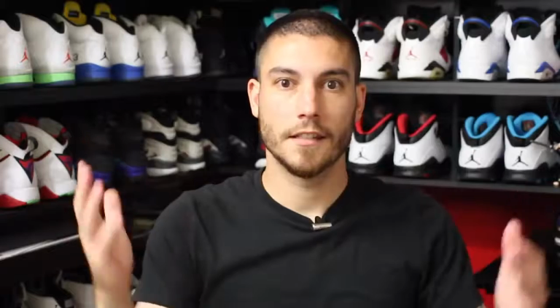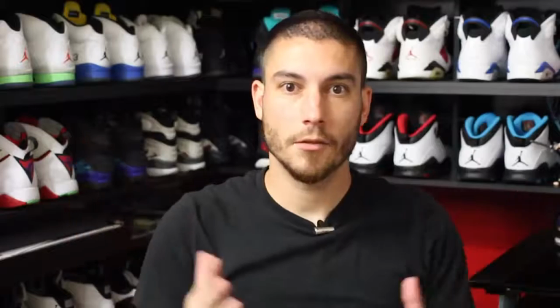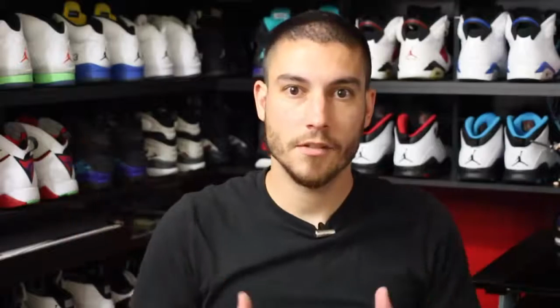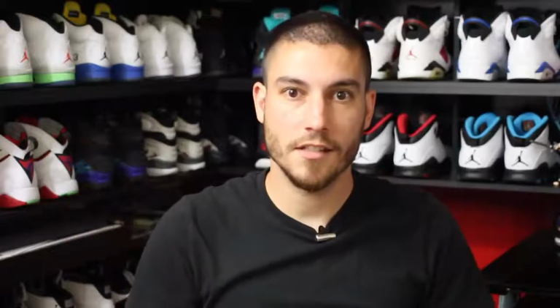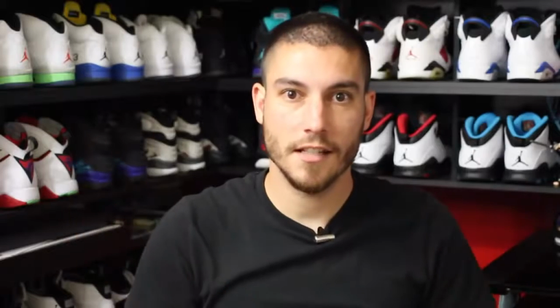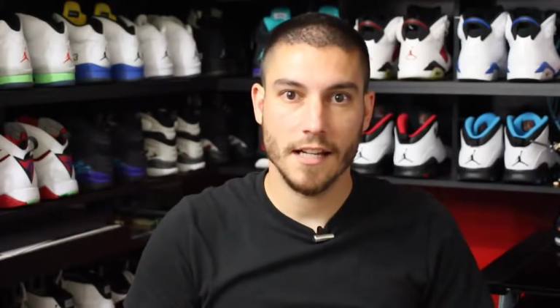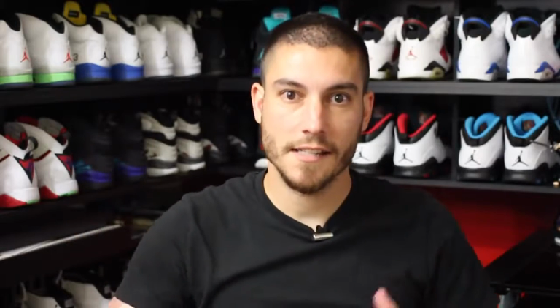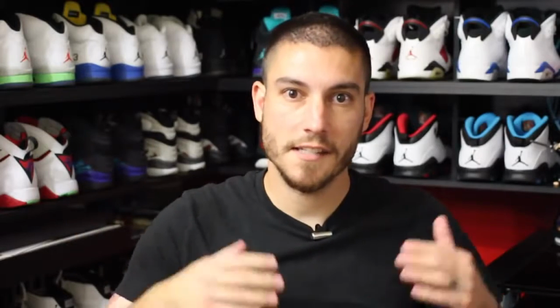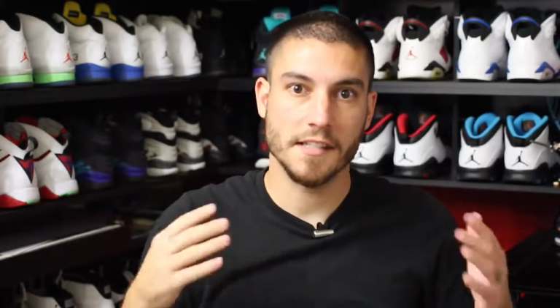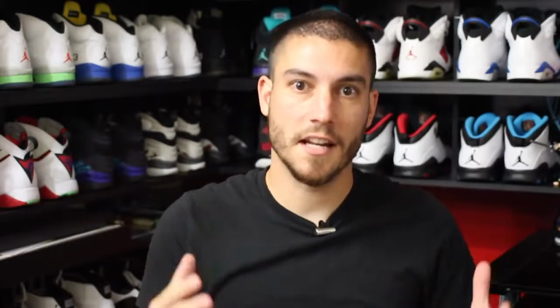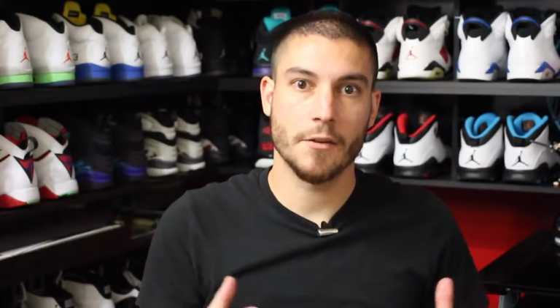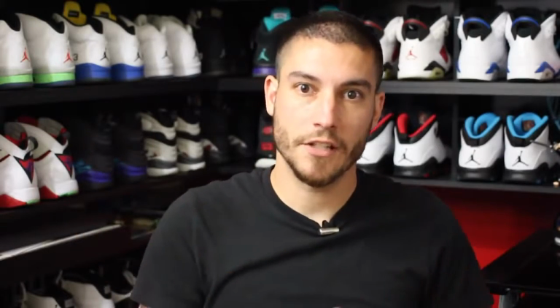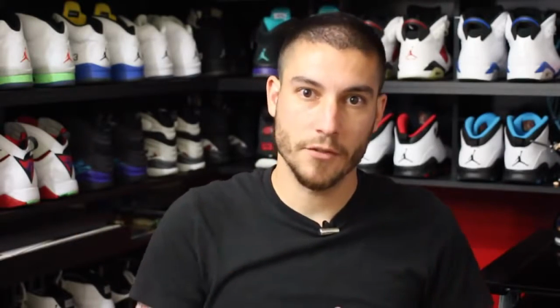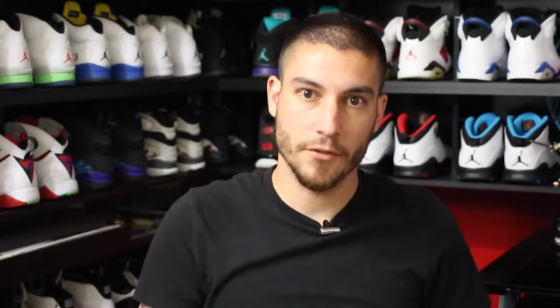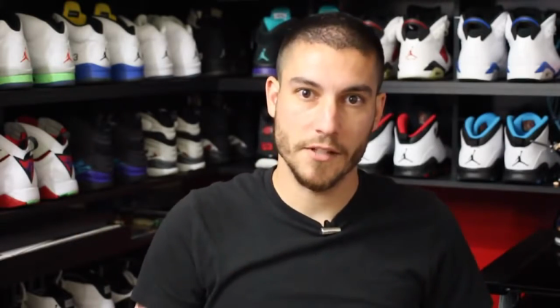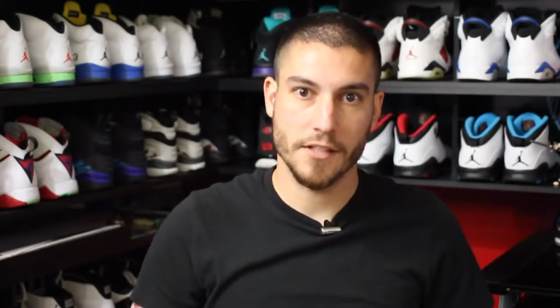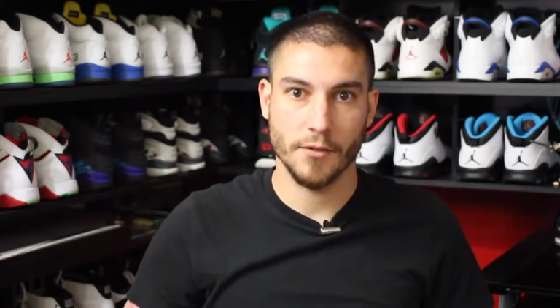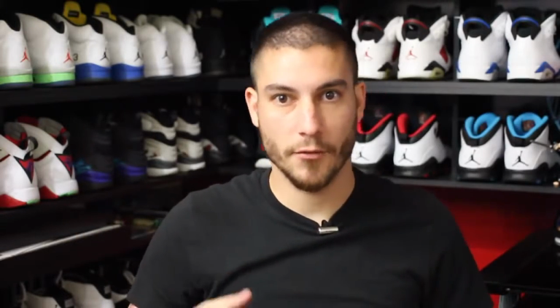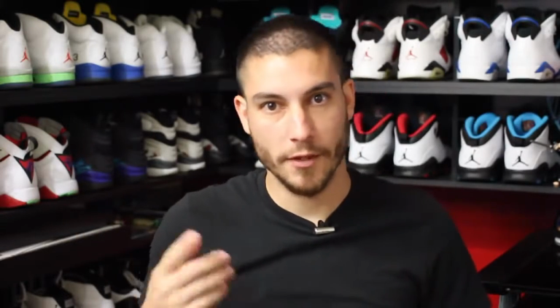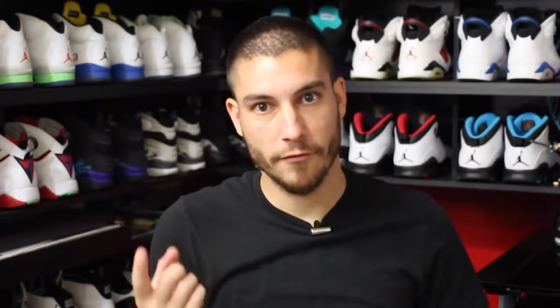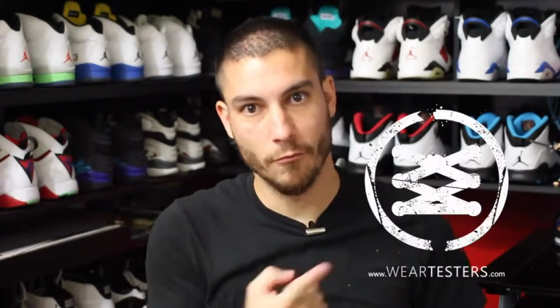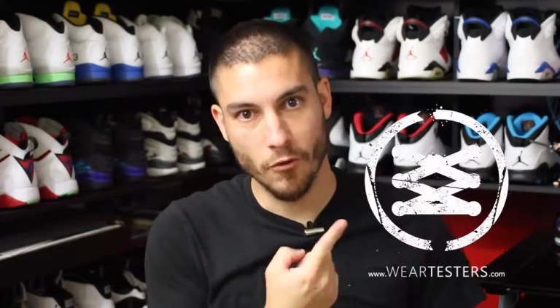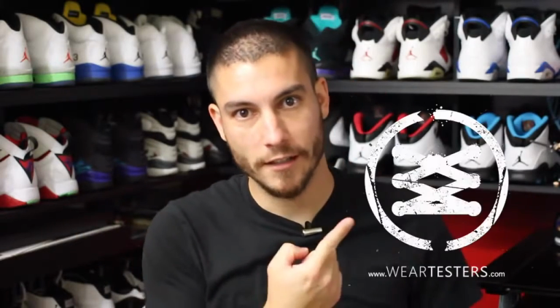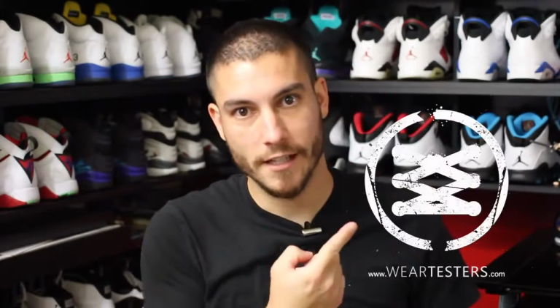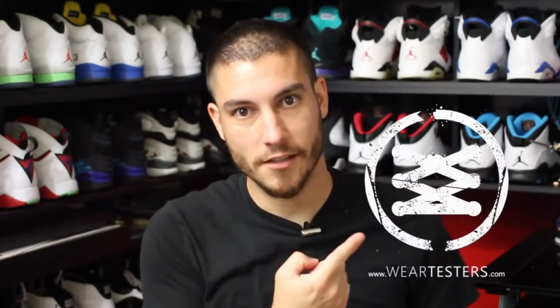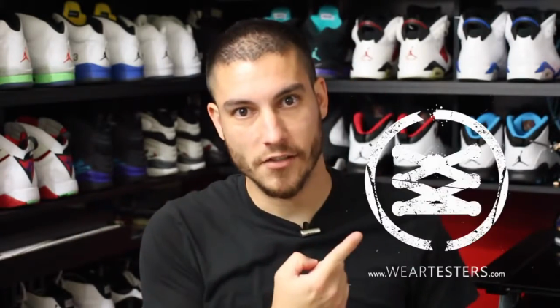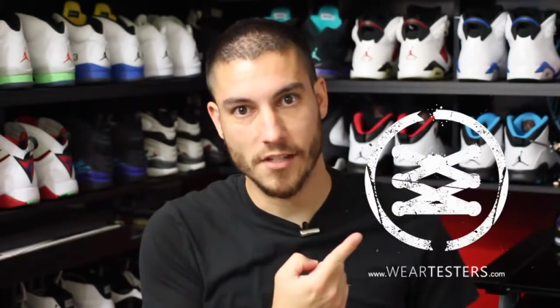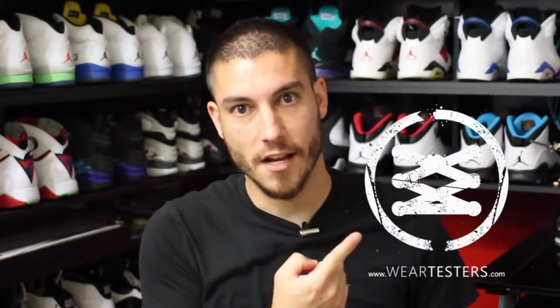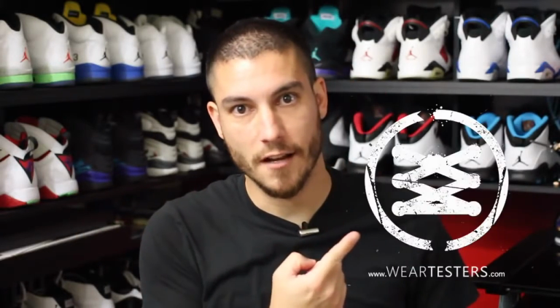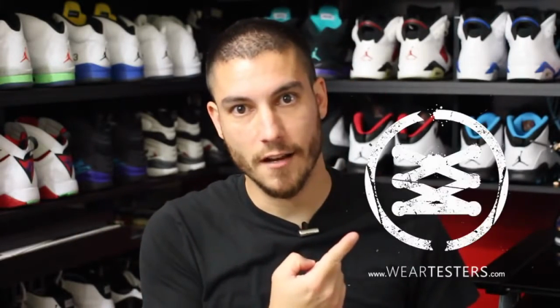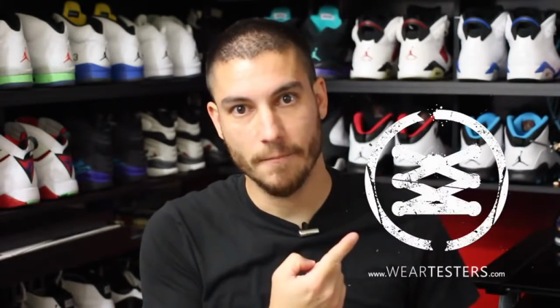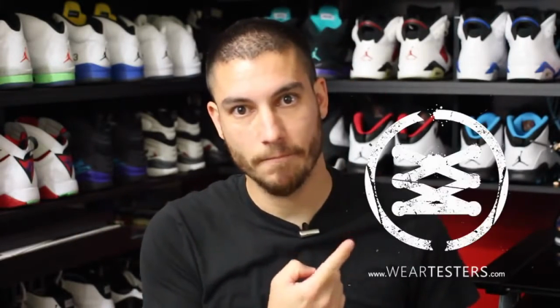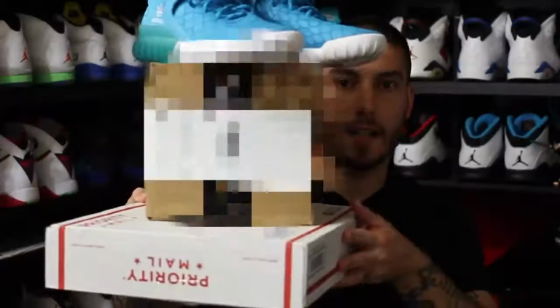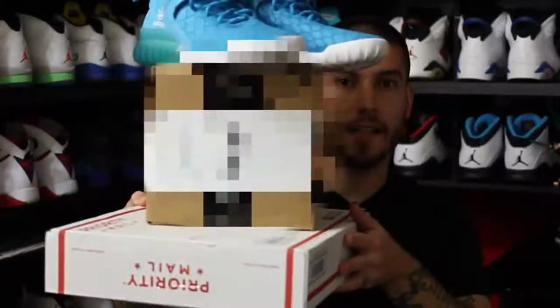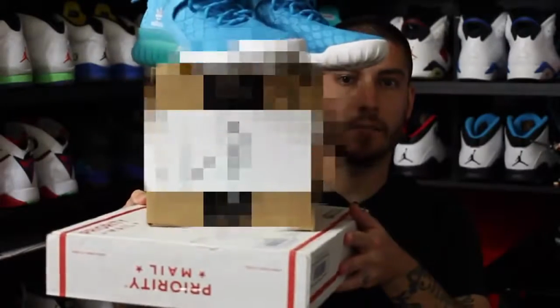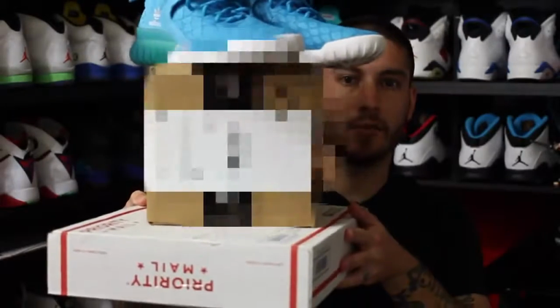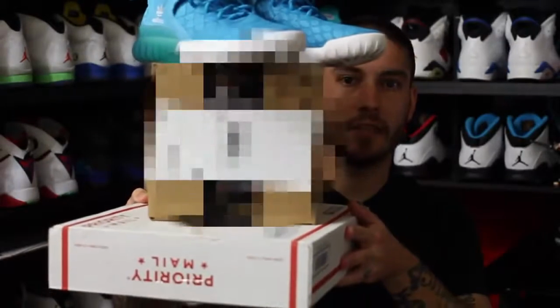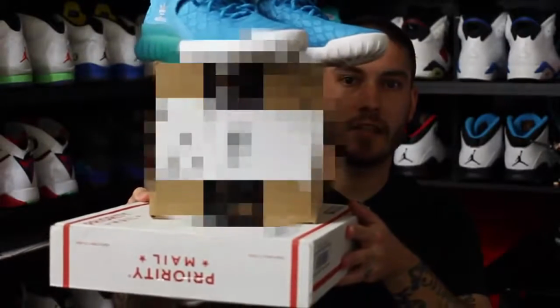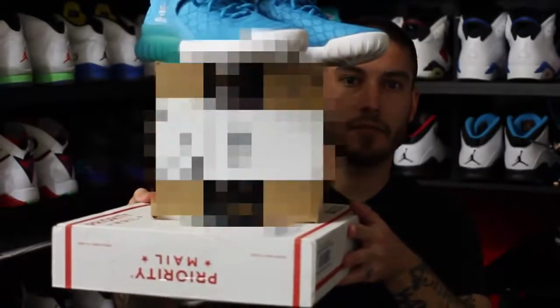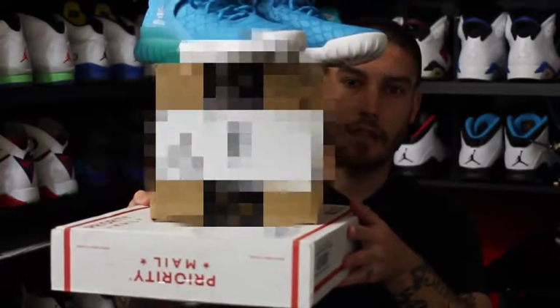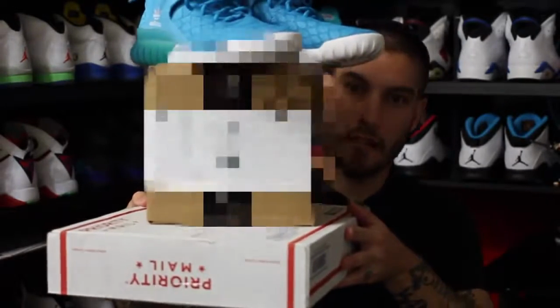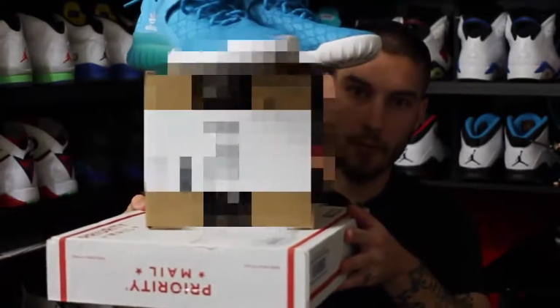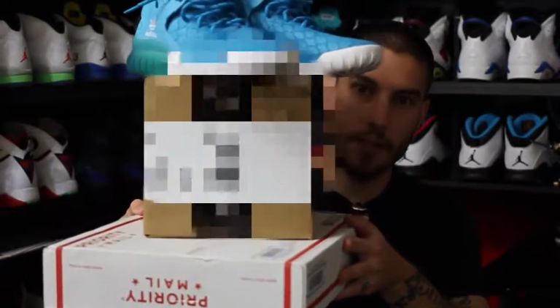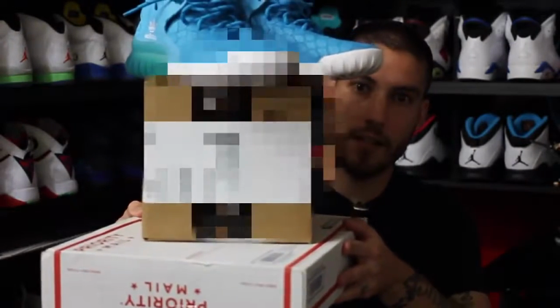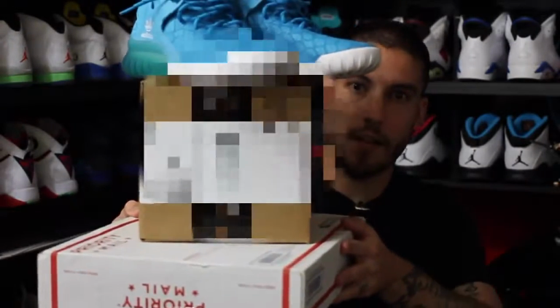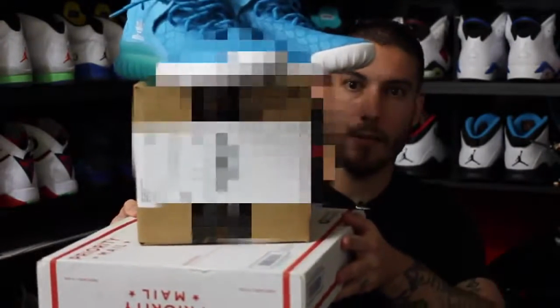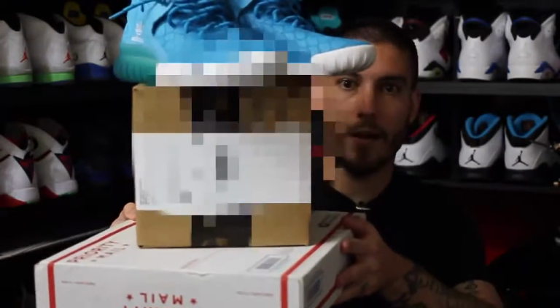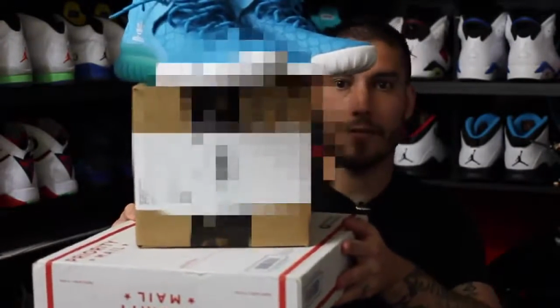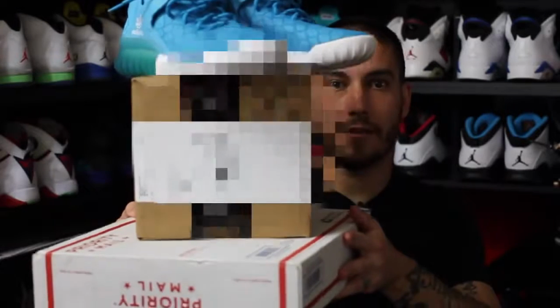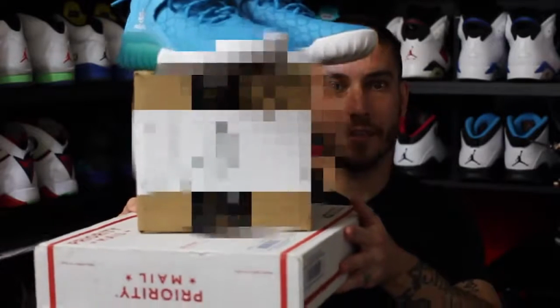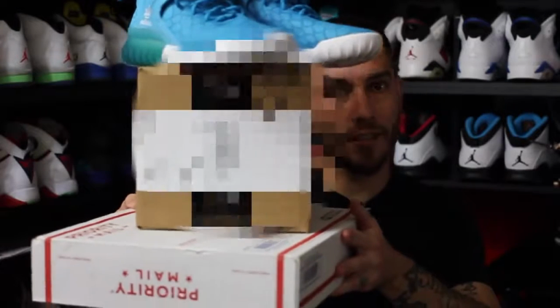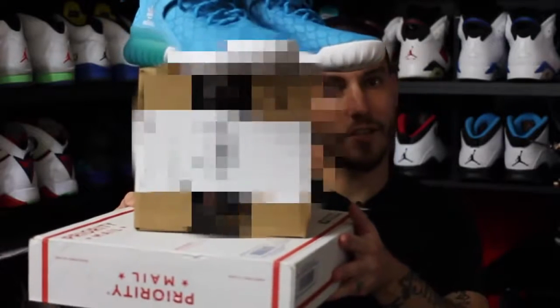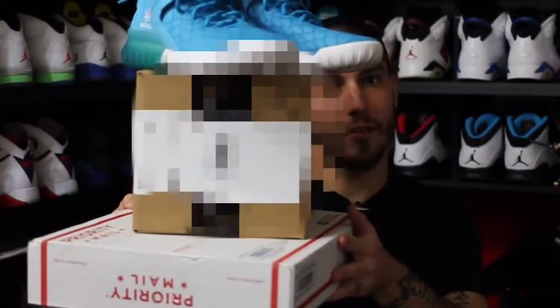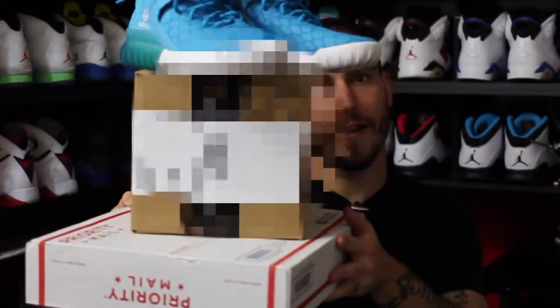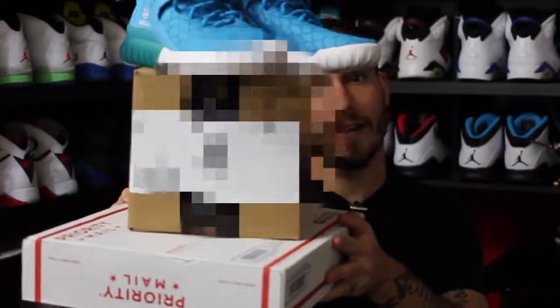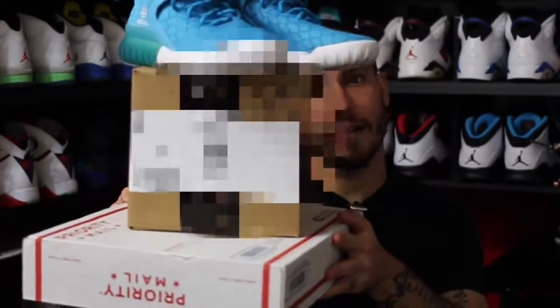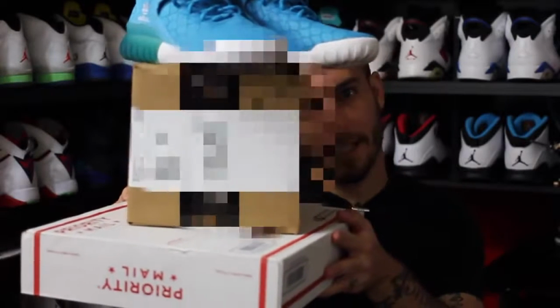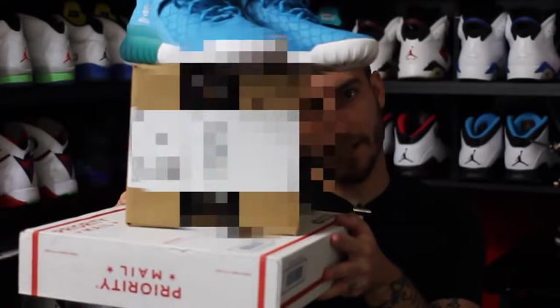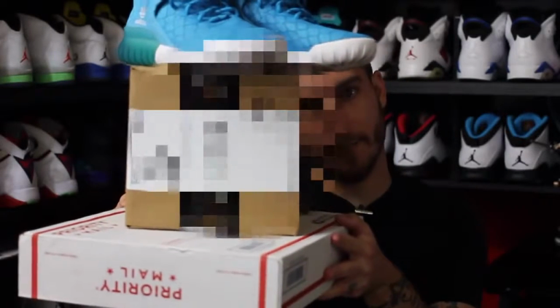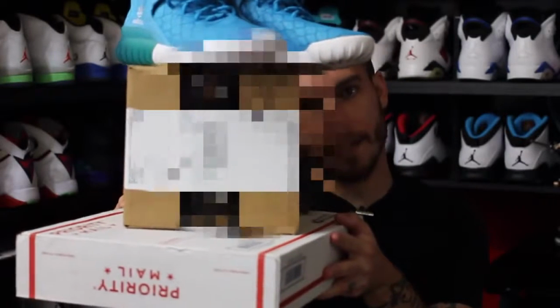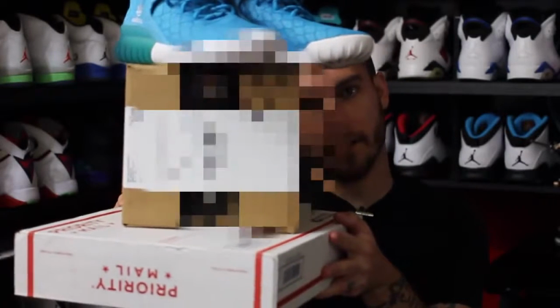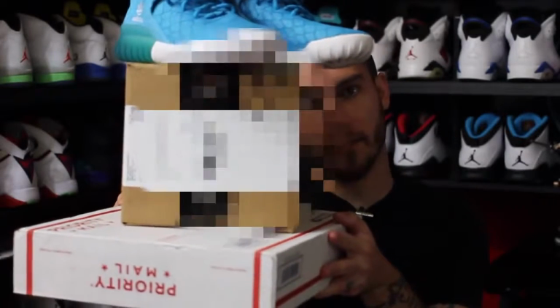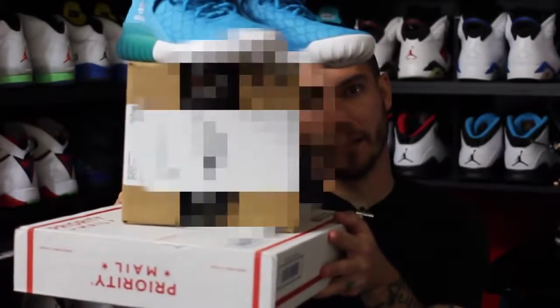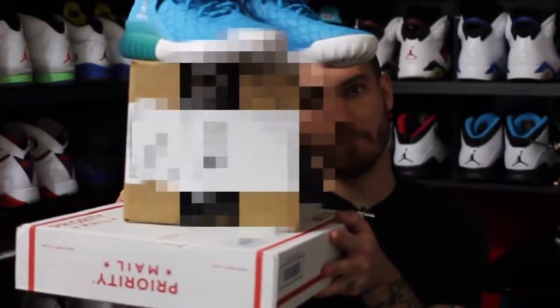Yo, what's good guys, this is Nightwing2303 from weartesters.com. Got some new stuff in that I want to talk about, so let's go ahead and get right into it.